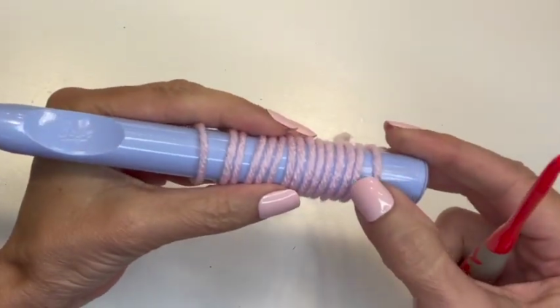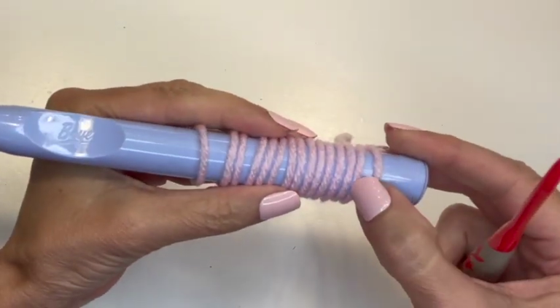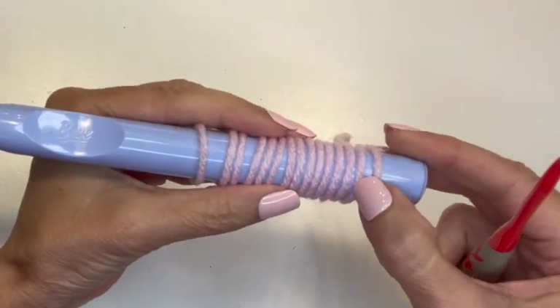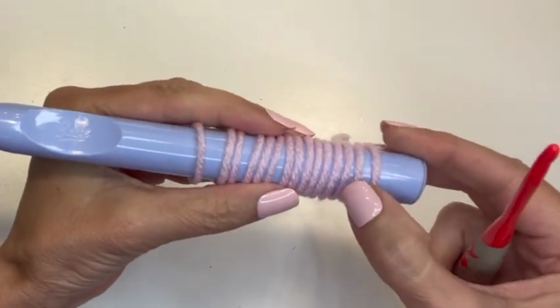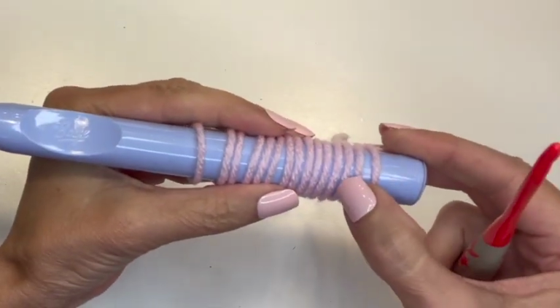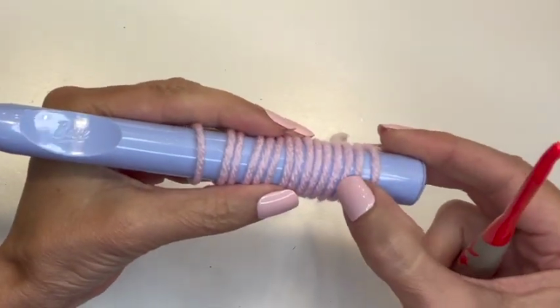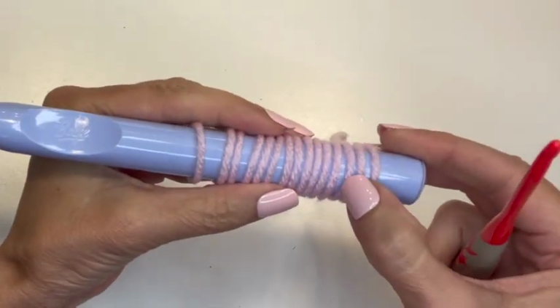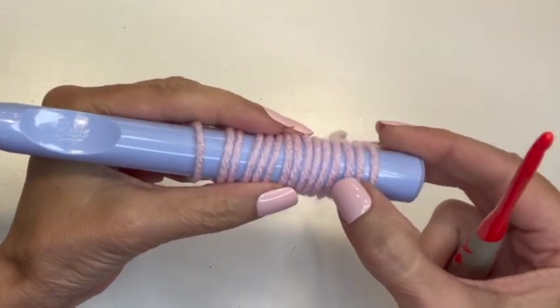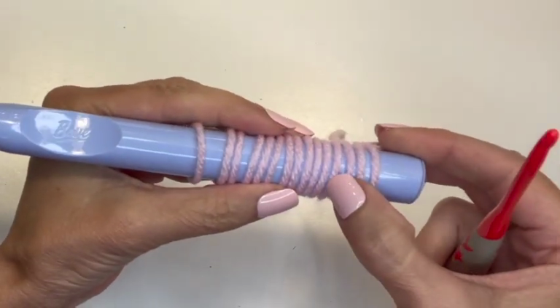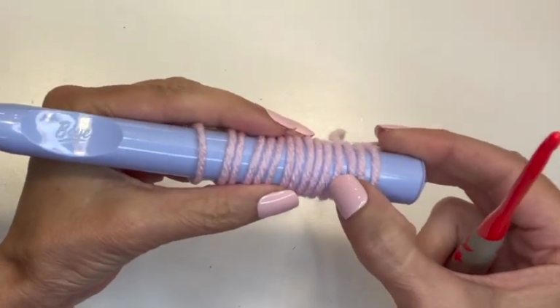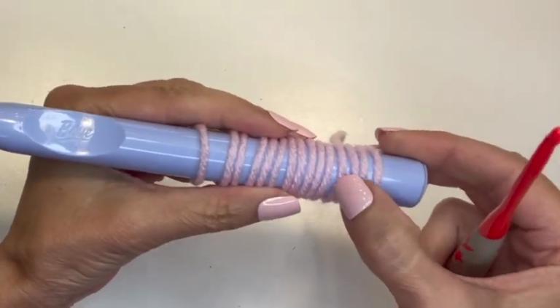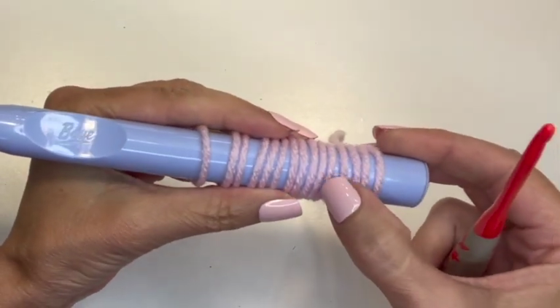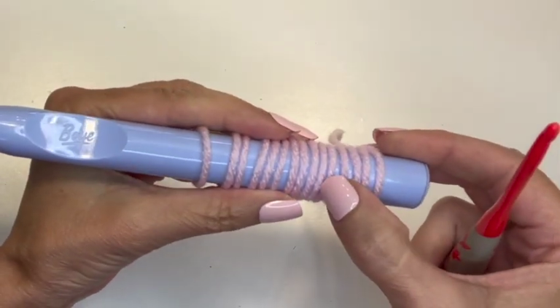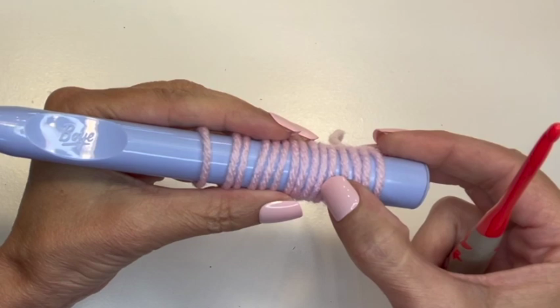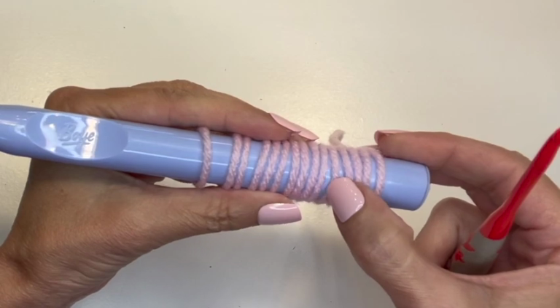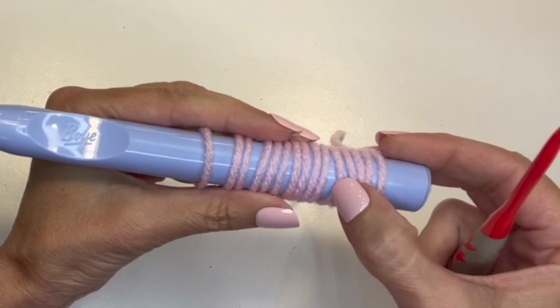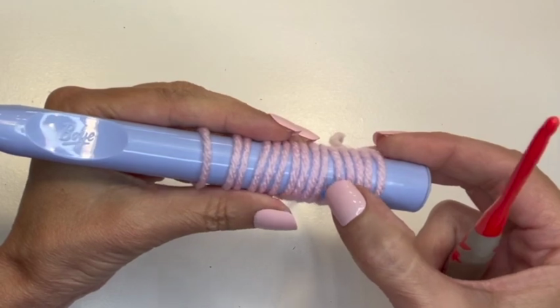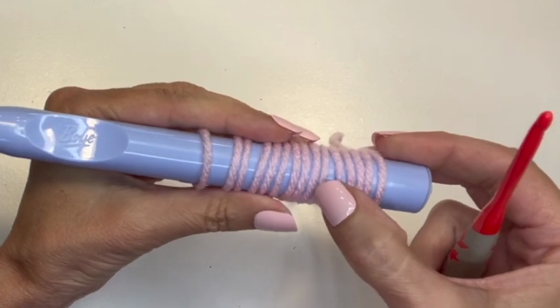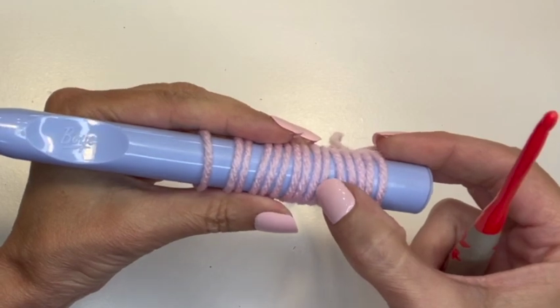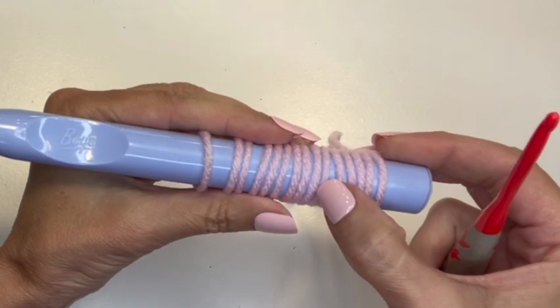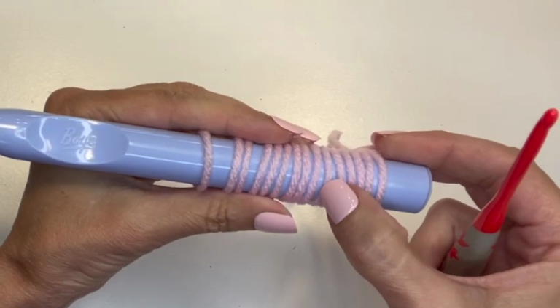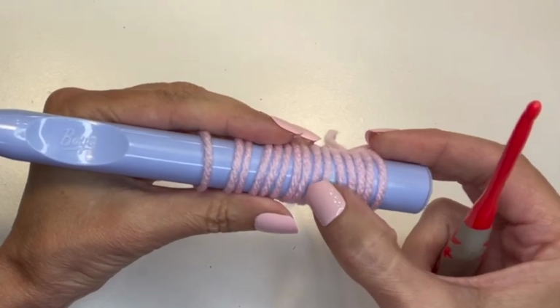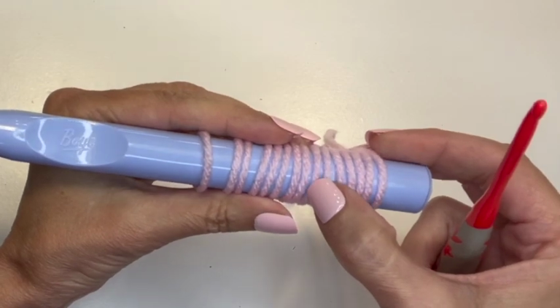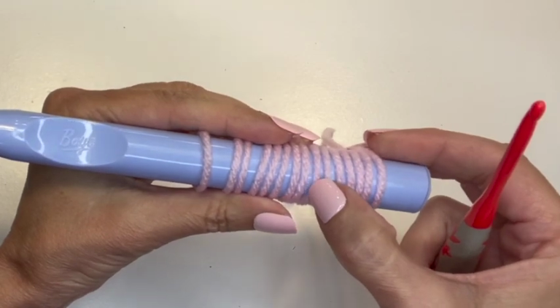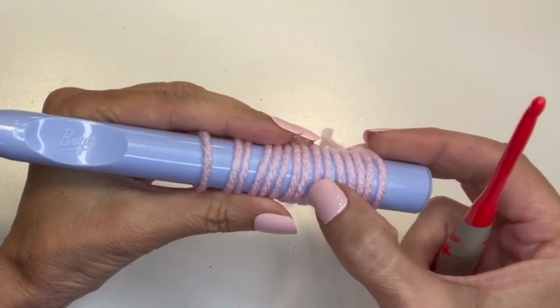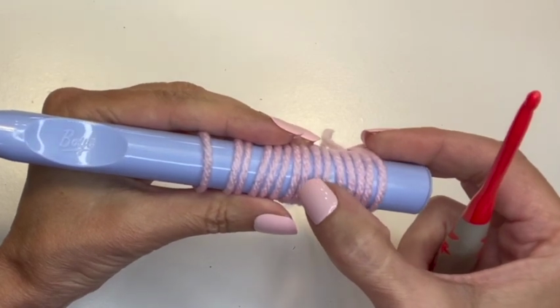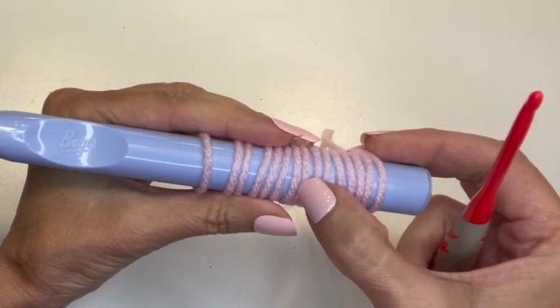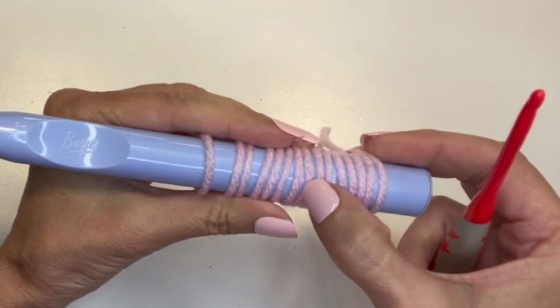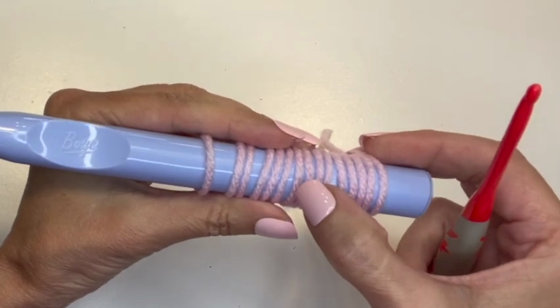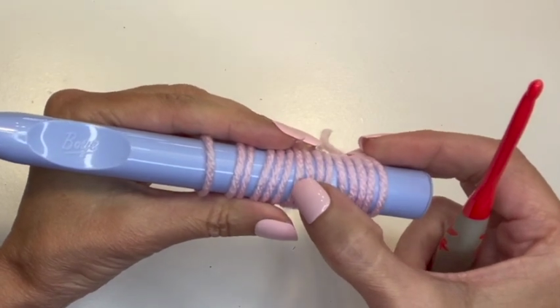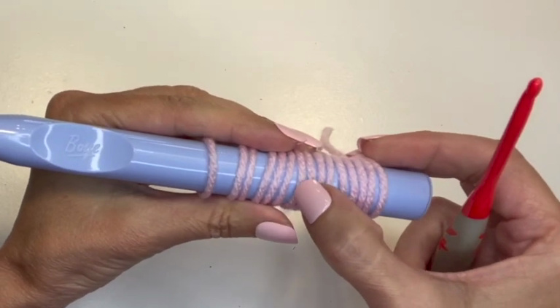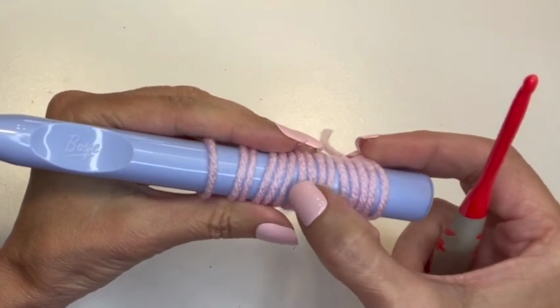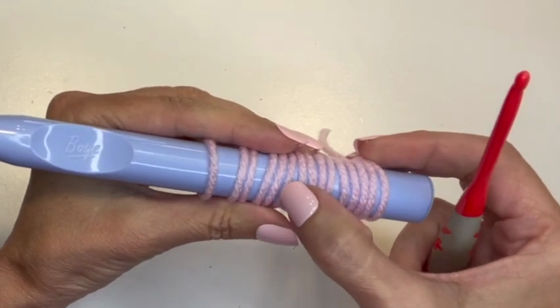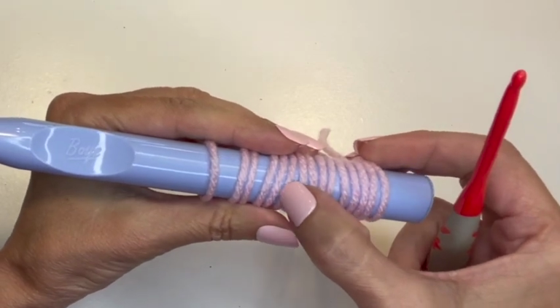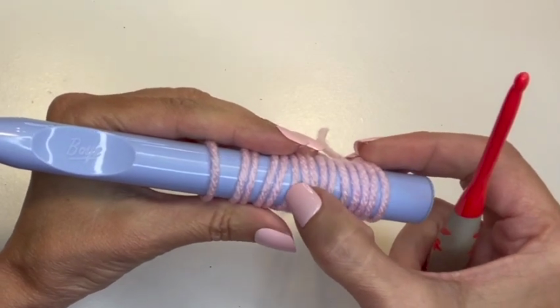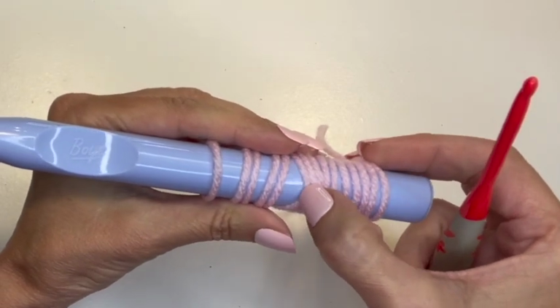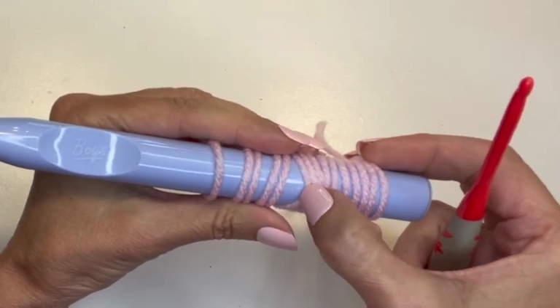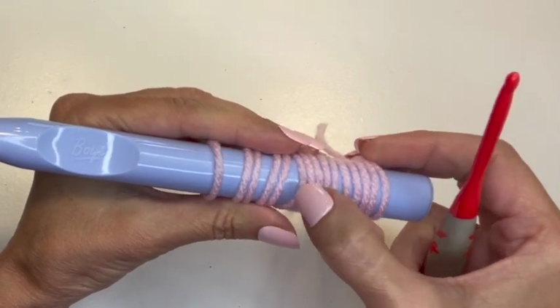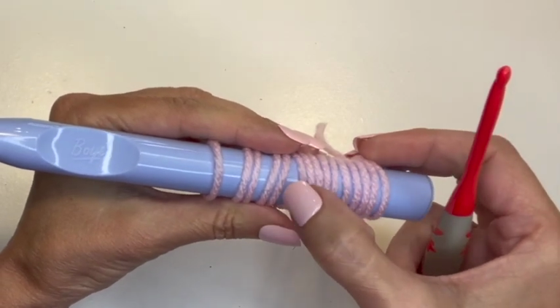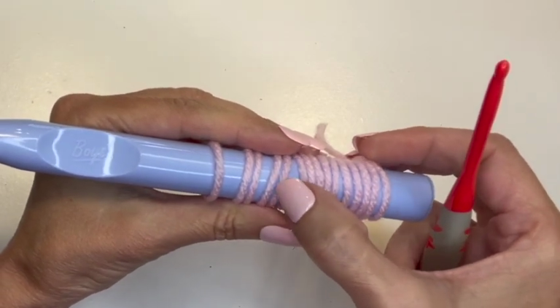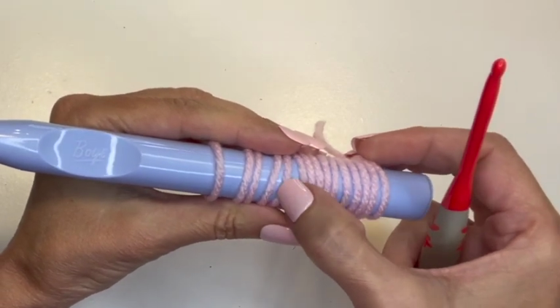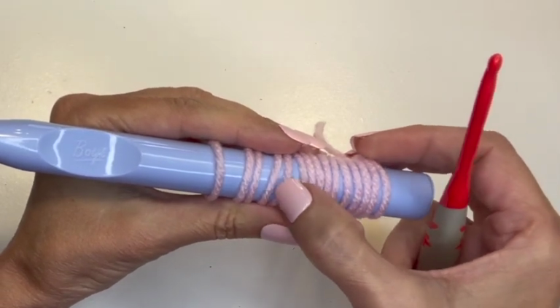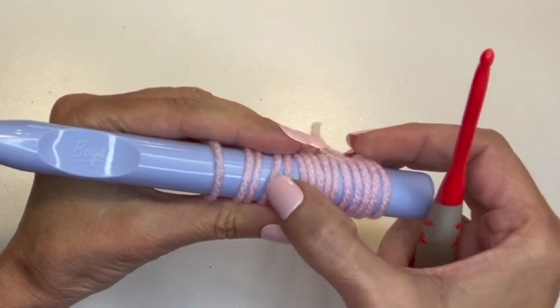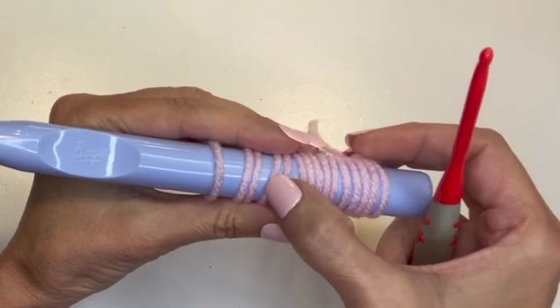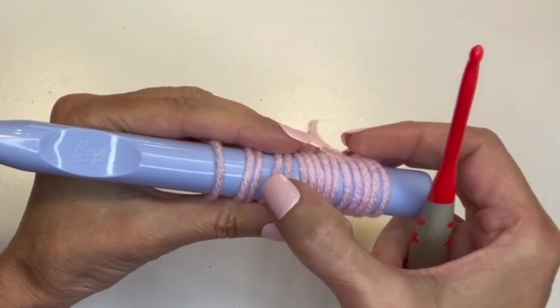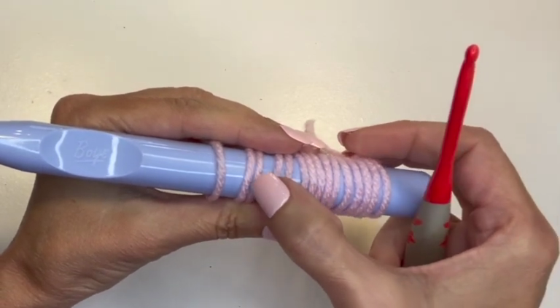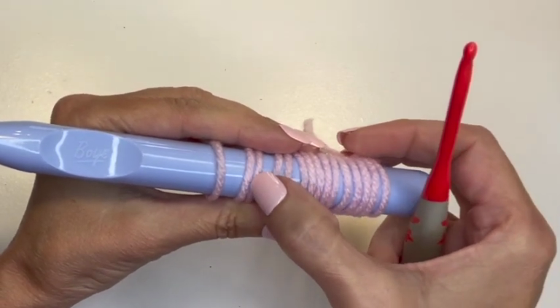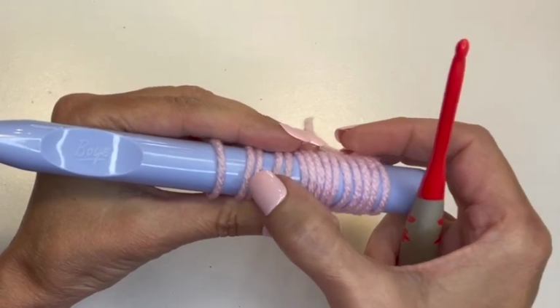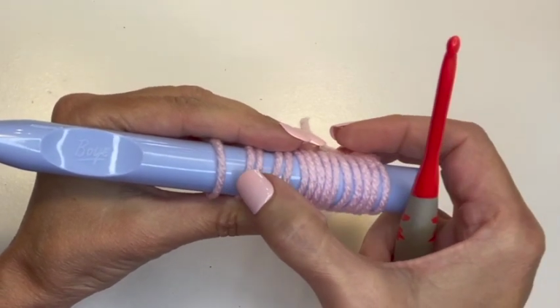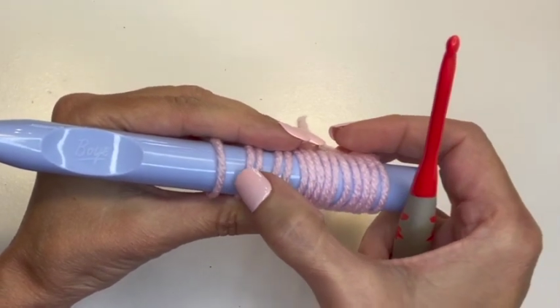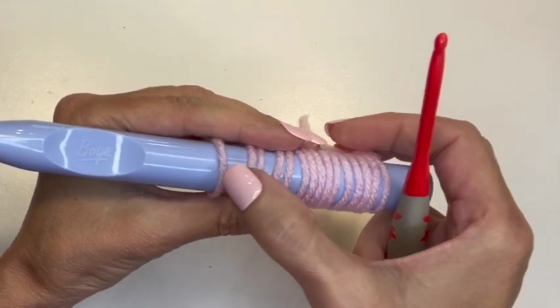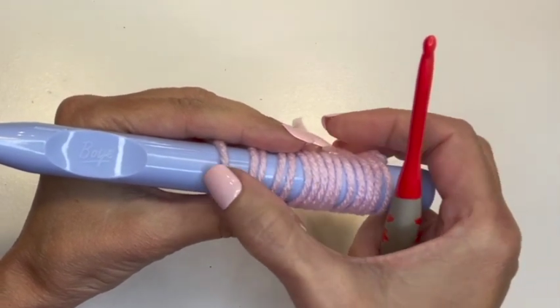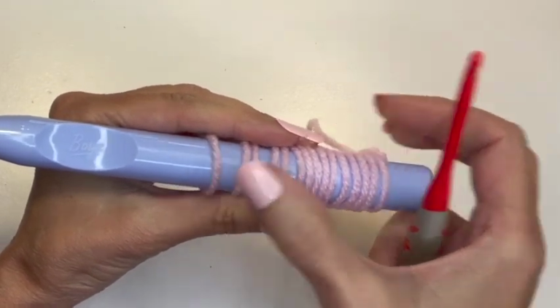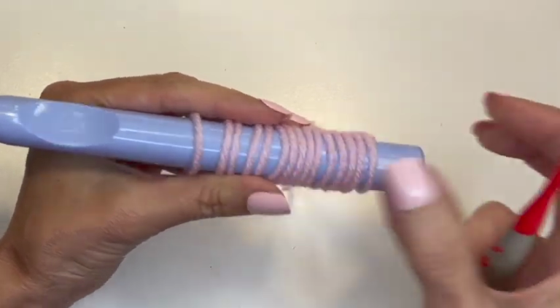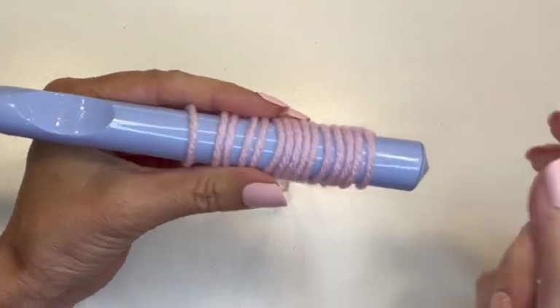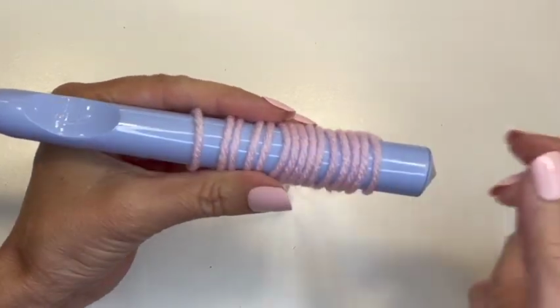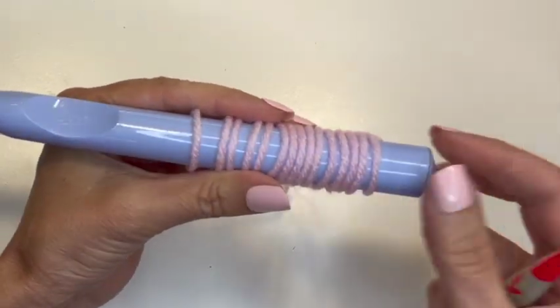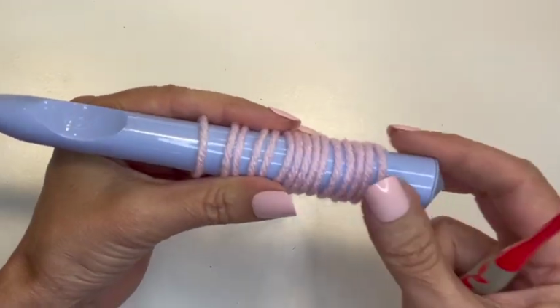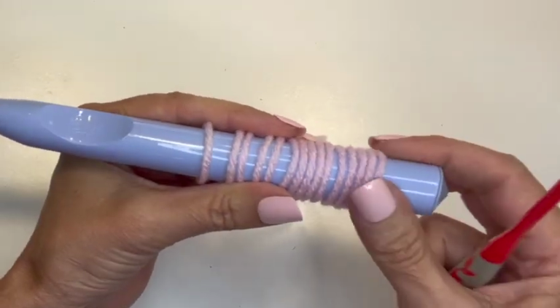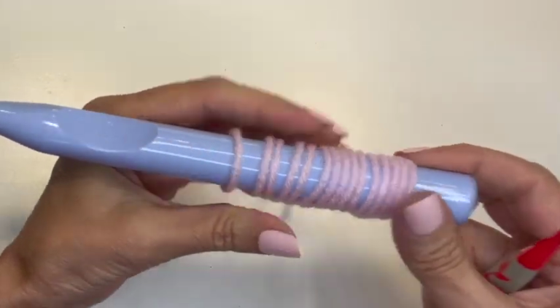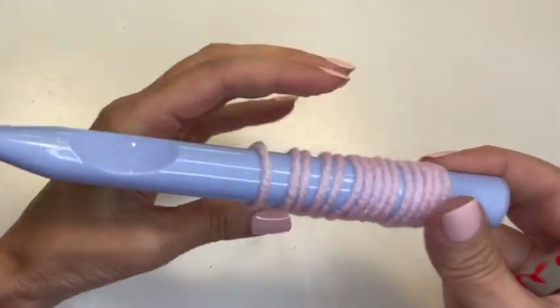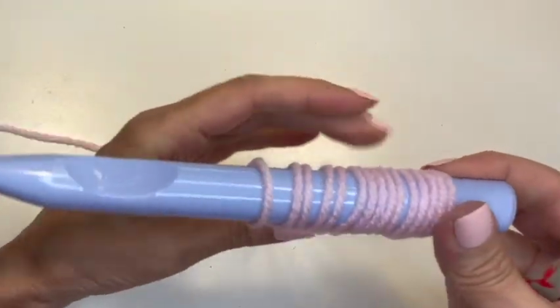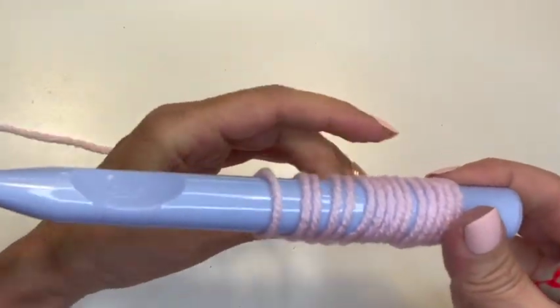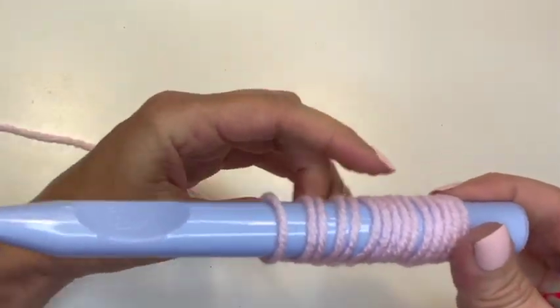So now we should have 15 loops on our crochet hook — 1 through 15. Perfect.